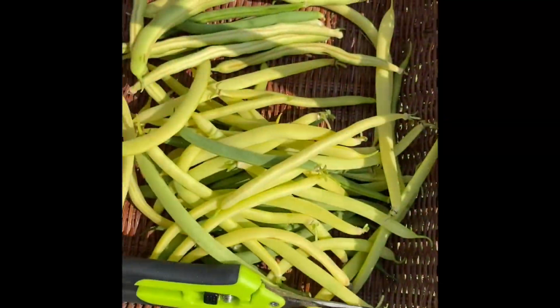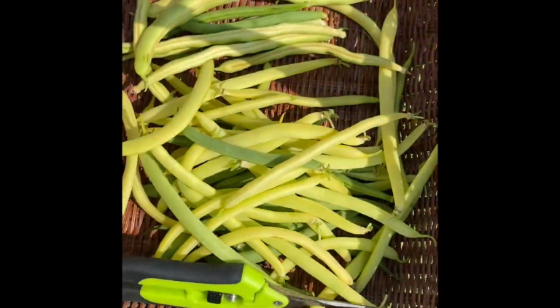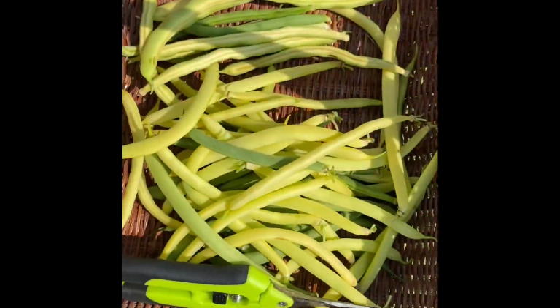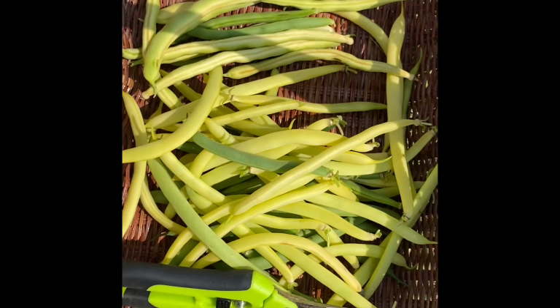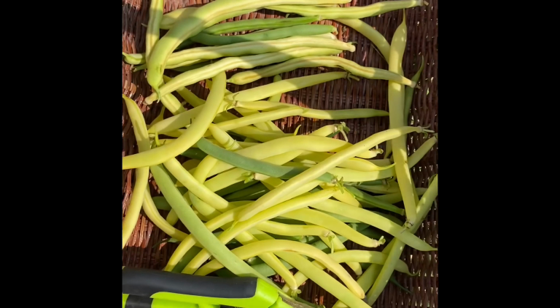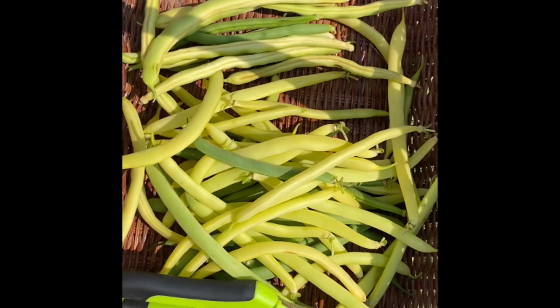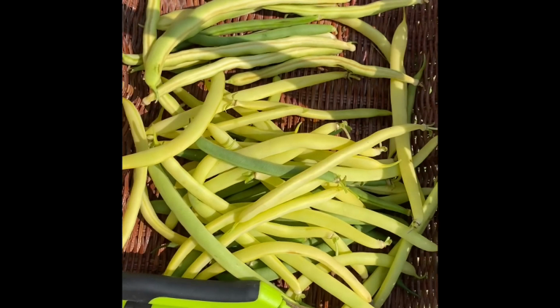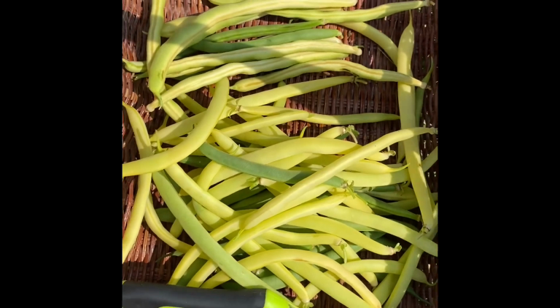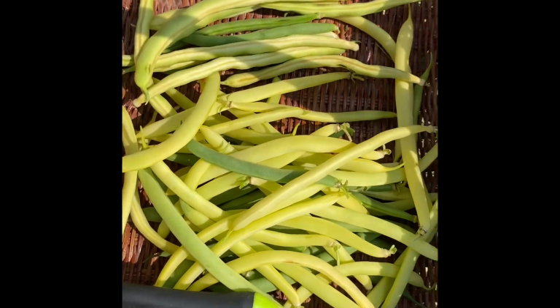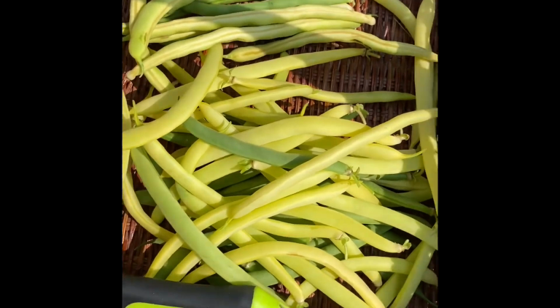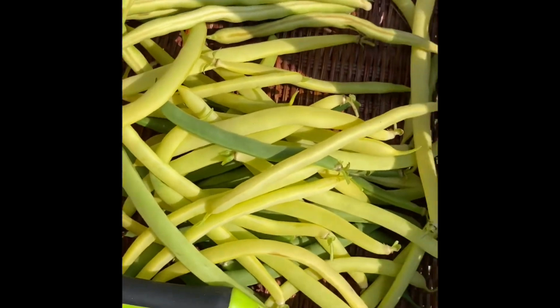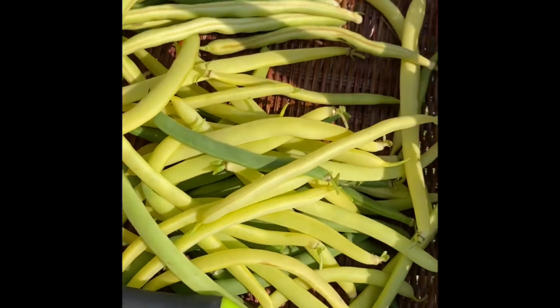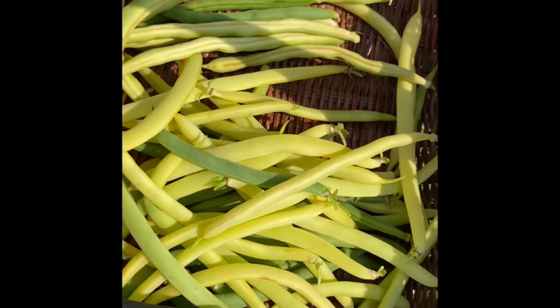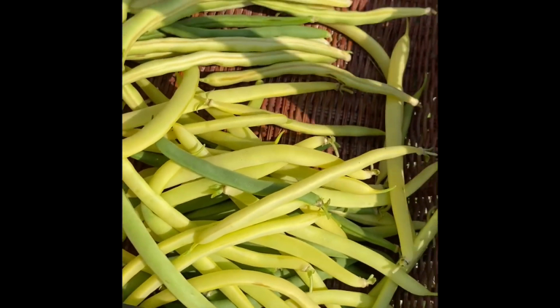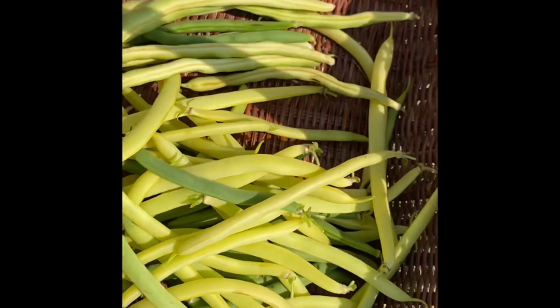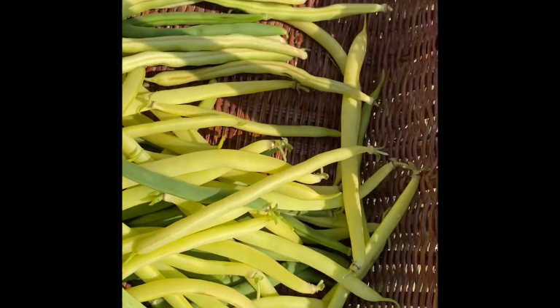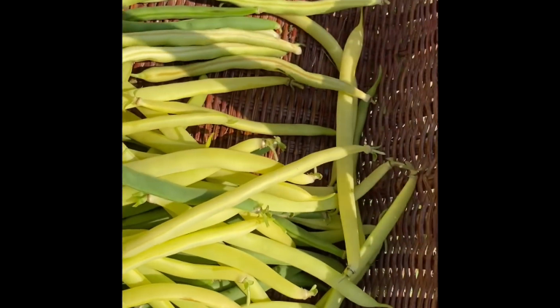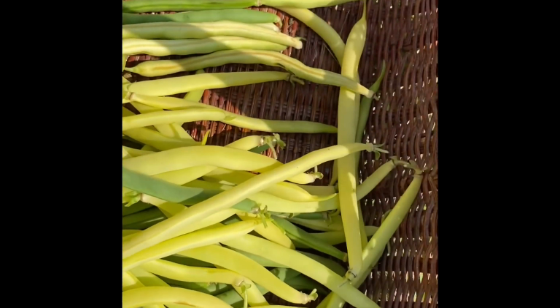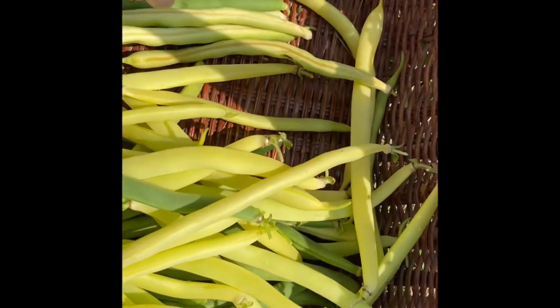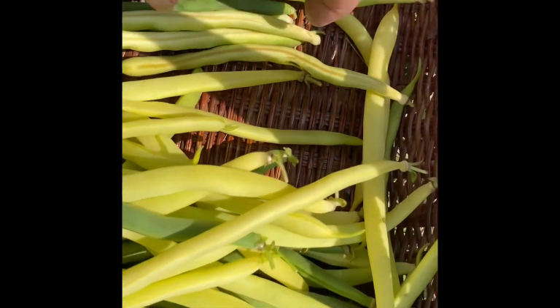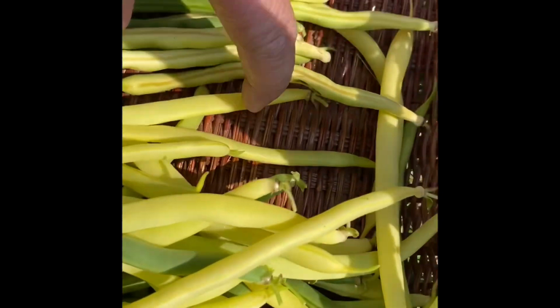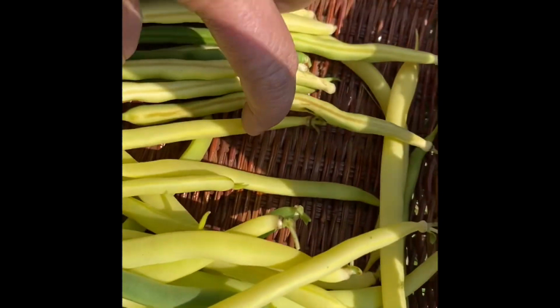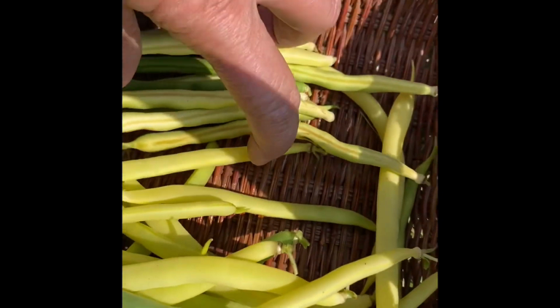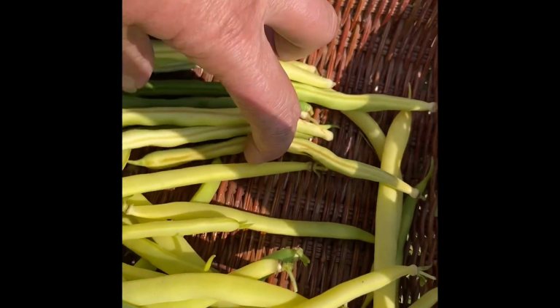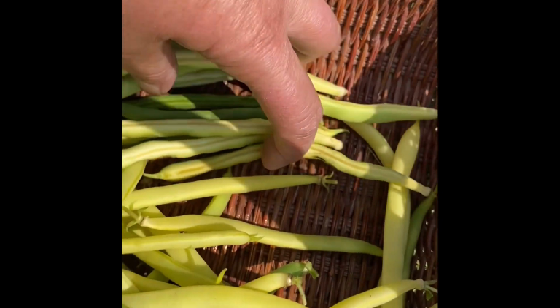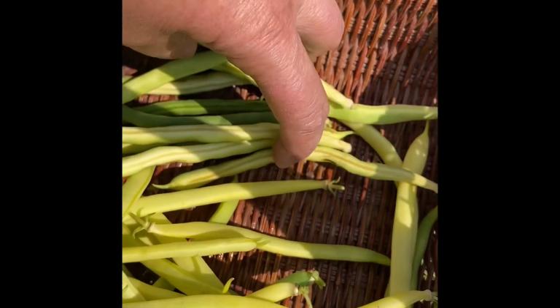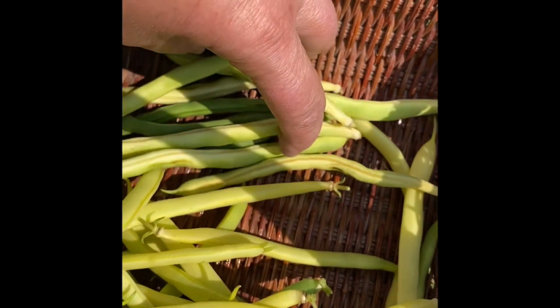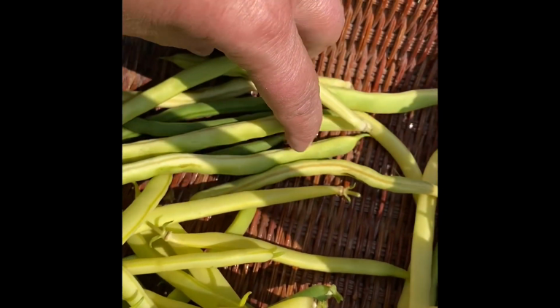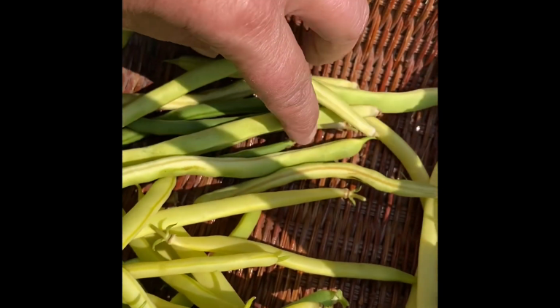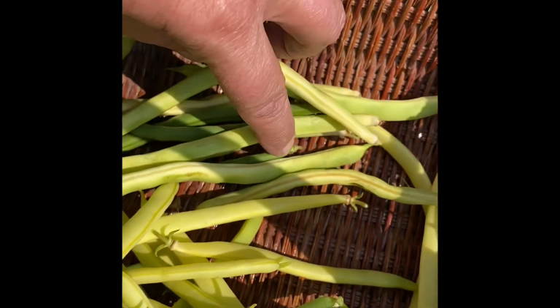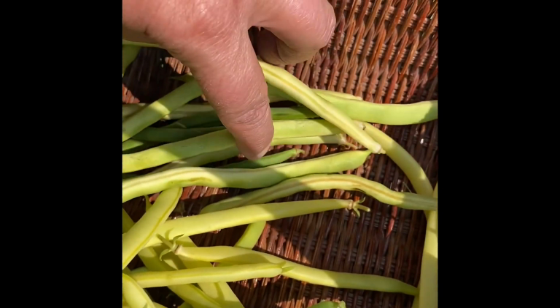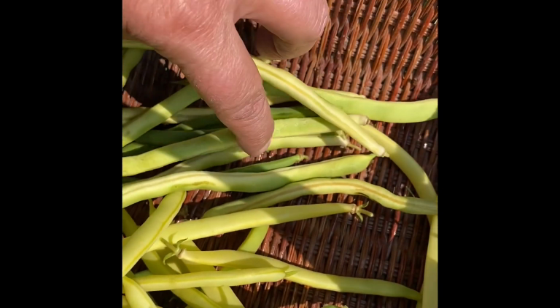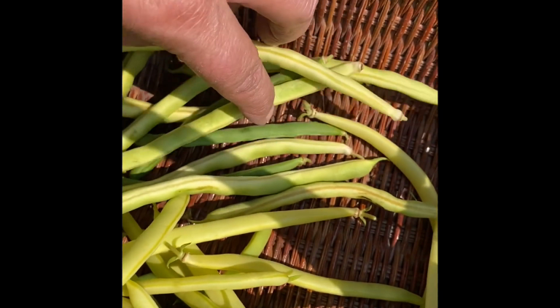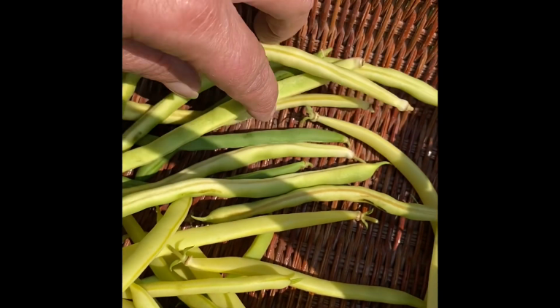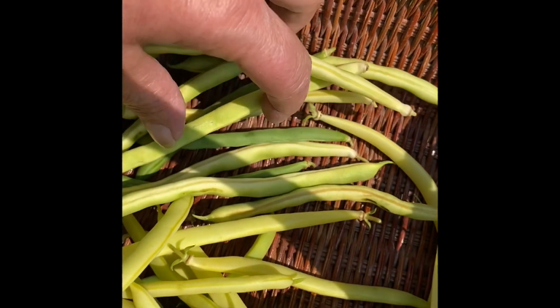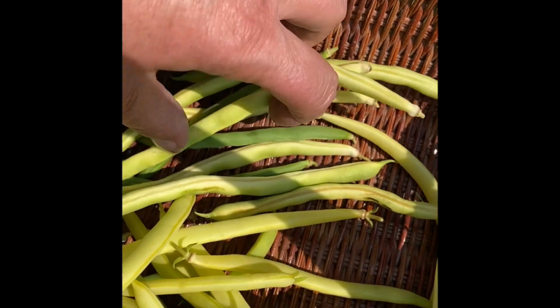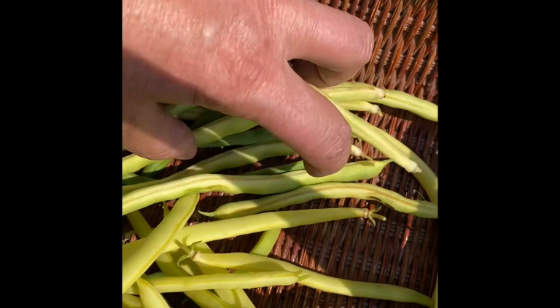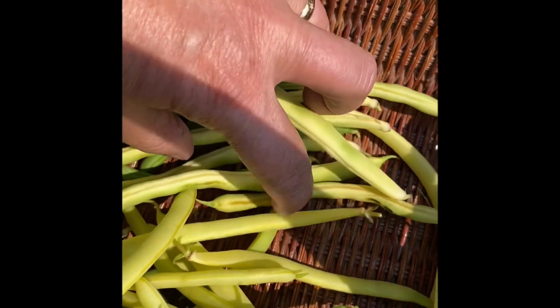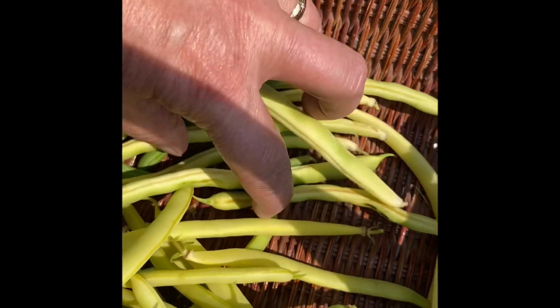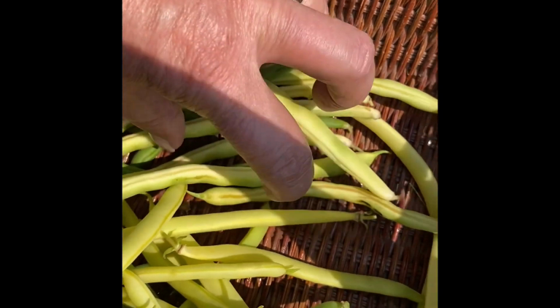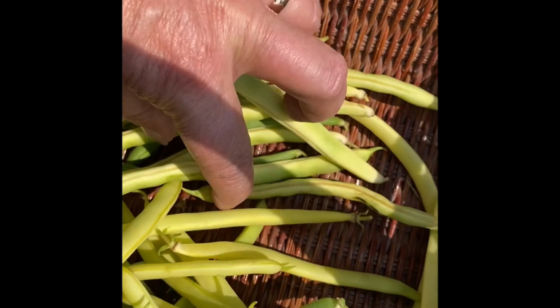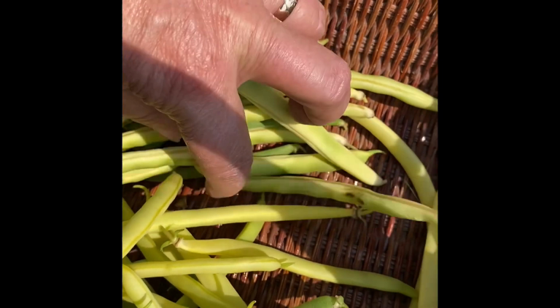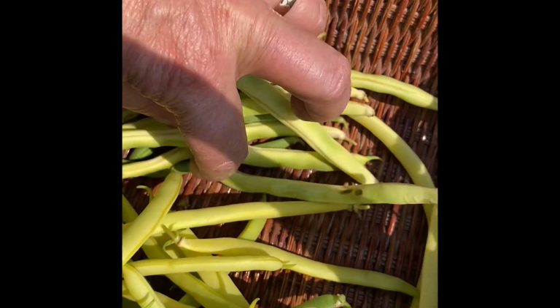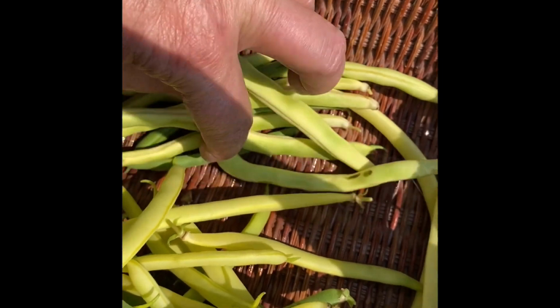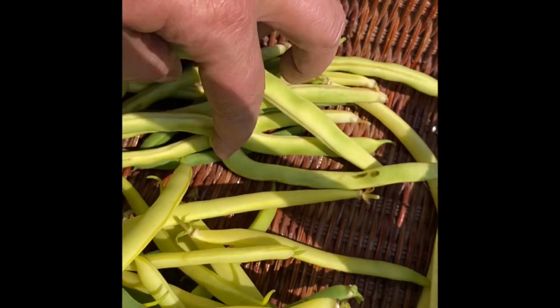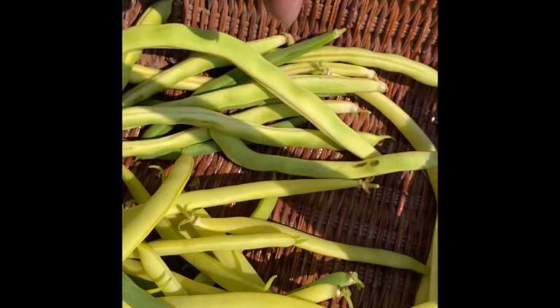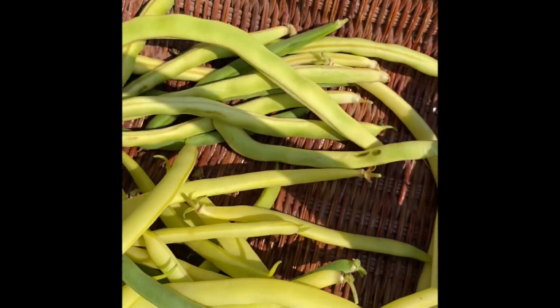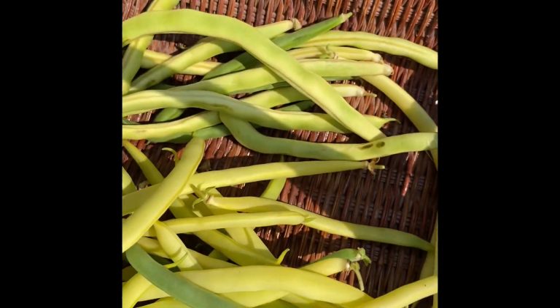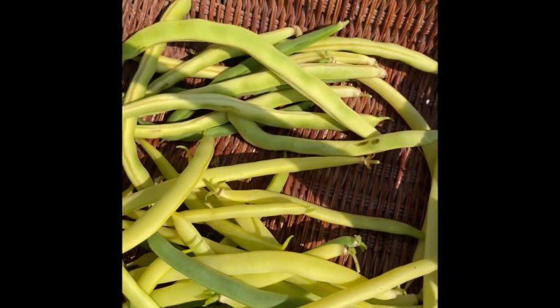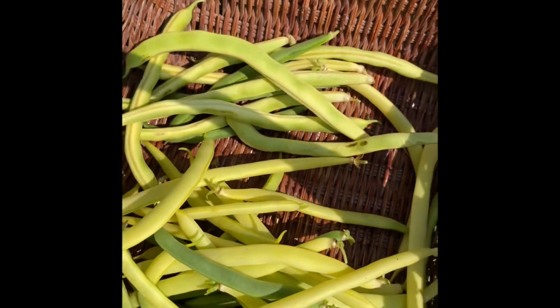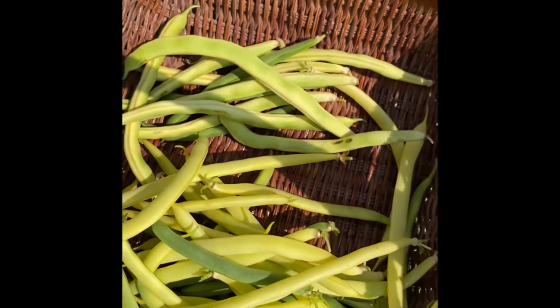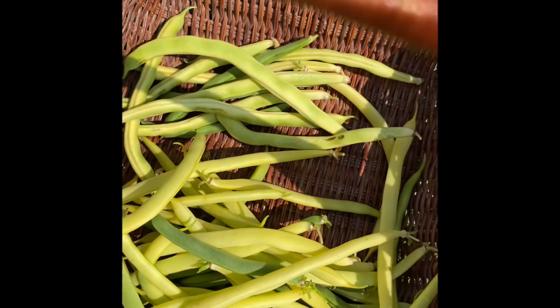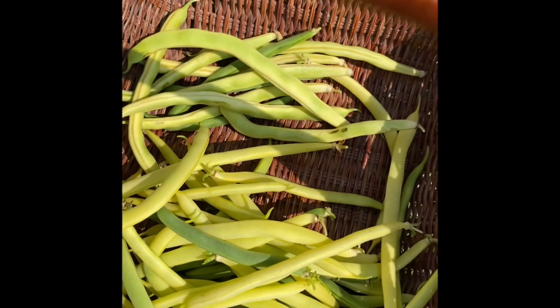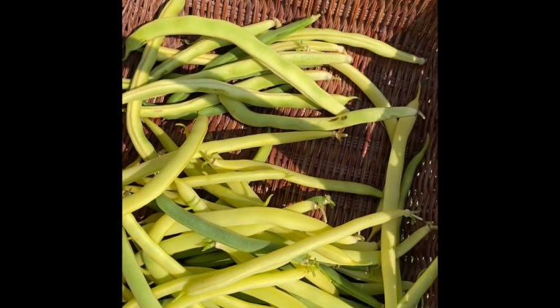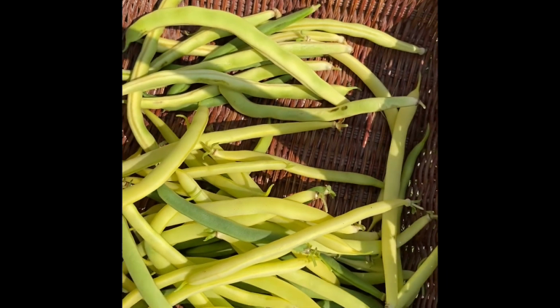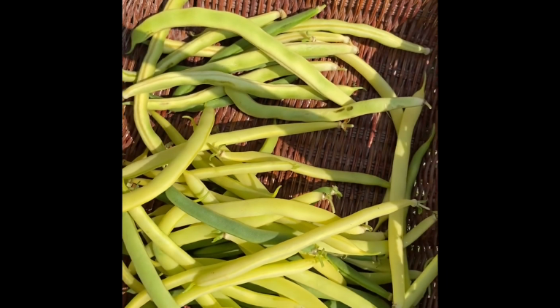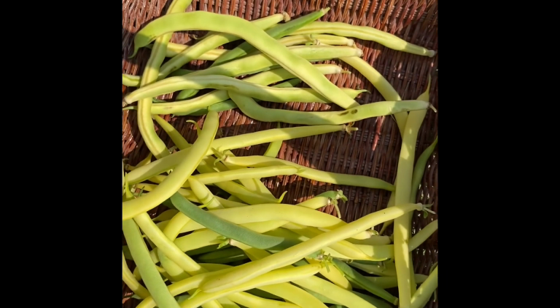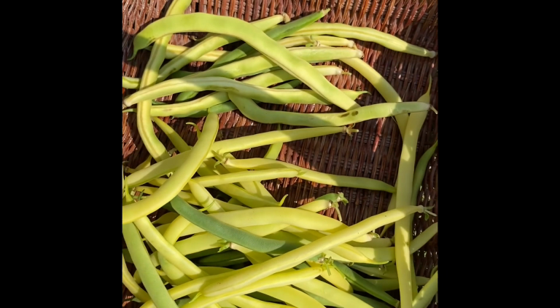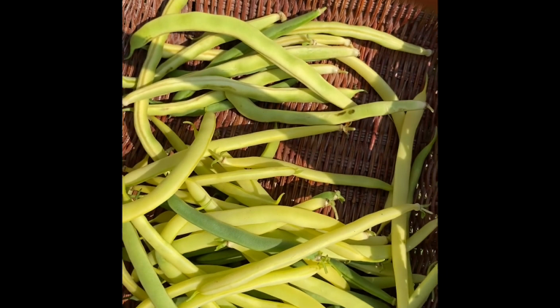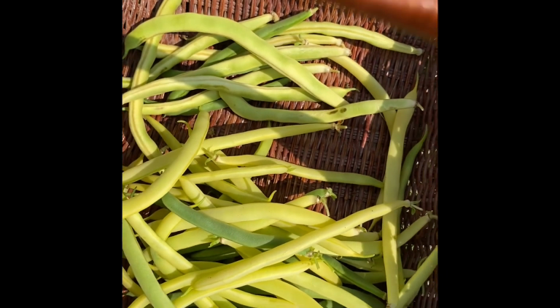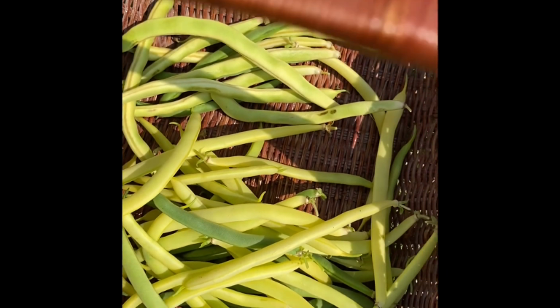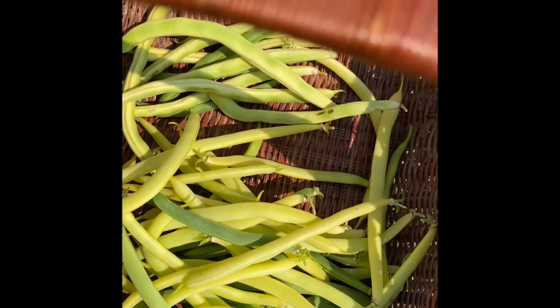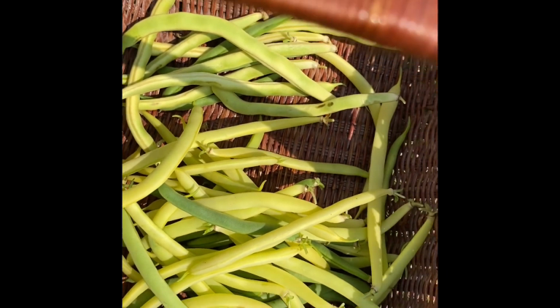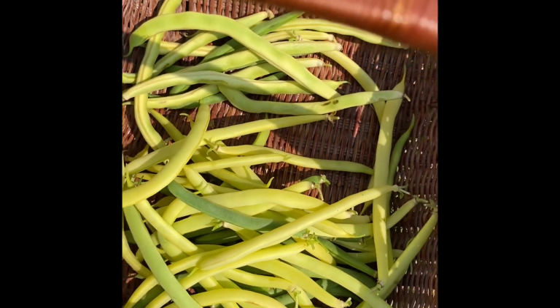Not a bad little harvest today. These are pulled beans on this side and bush beans on that side.